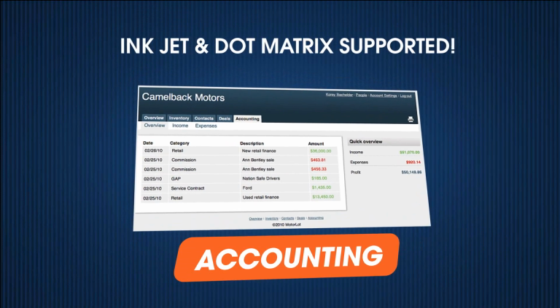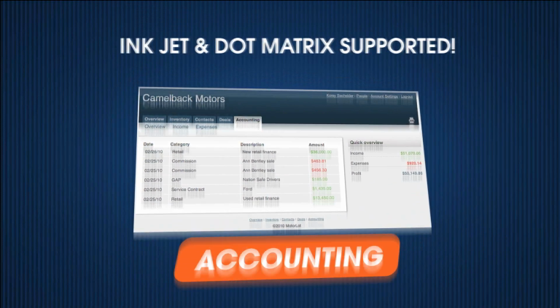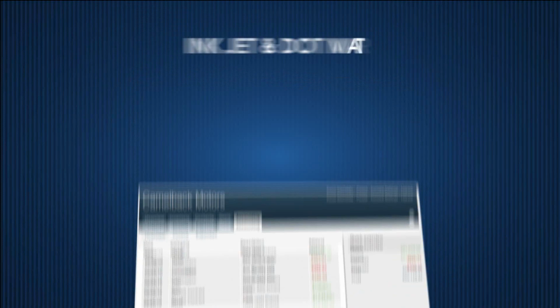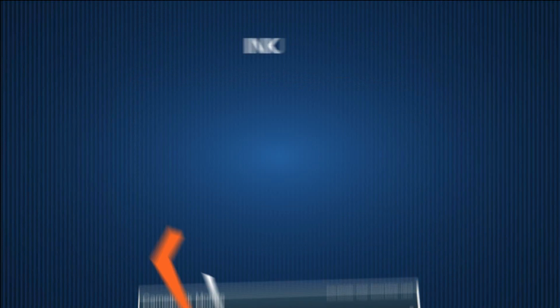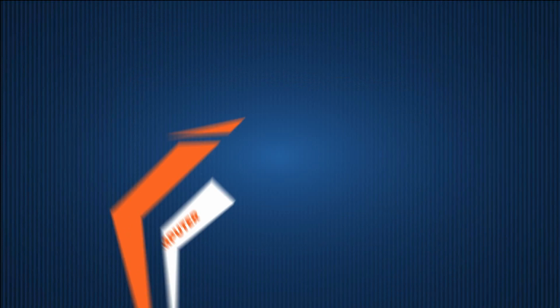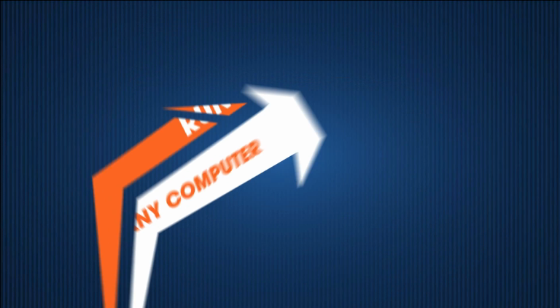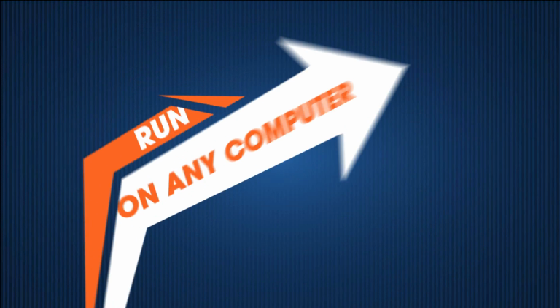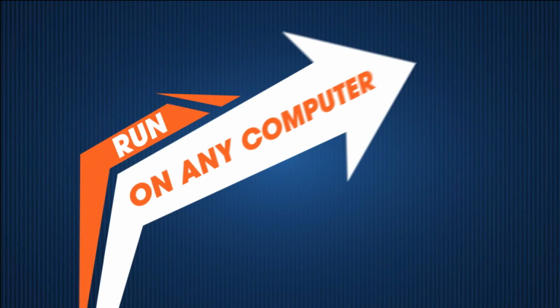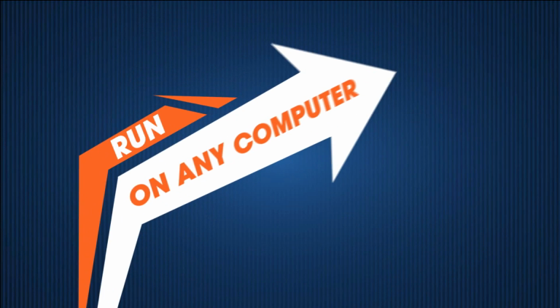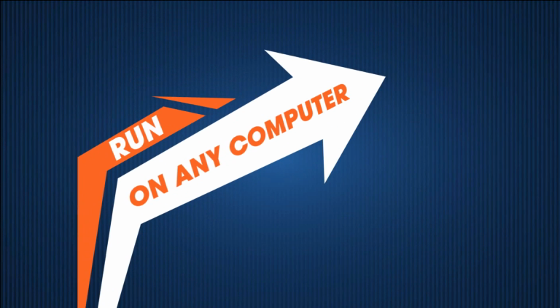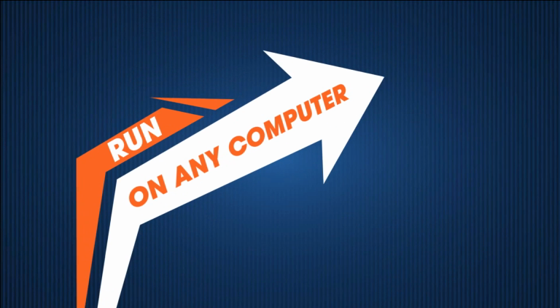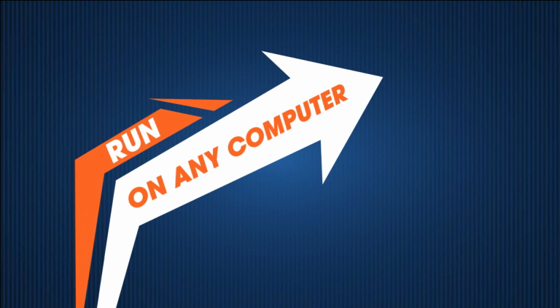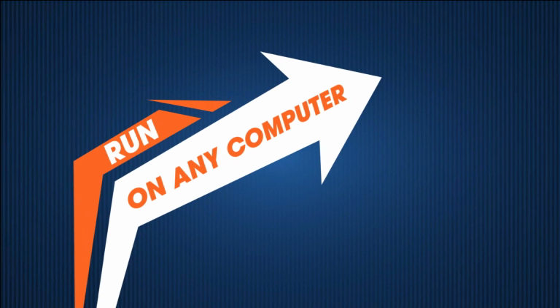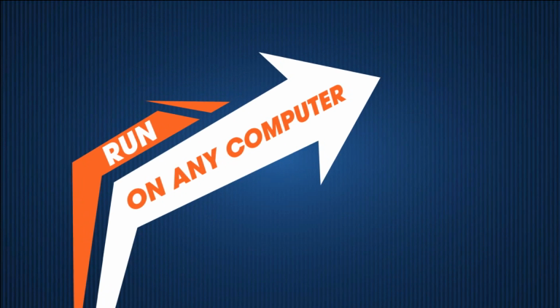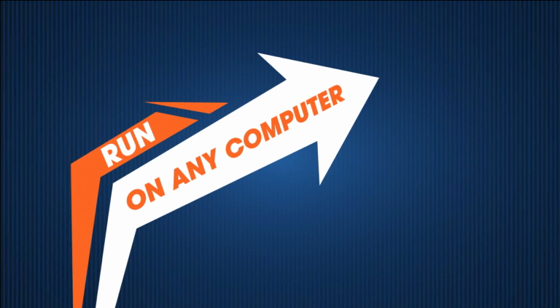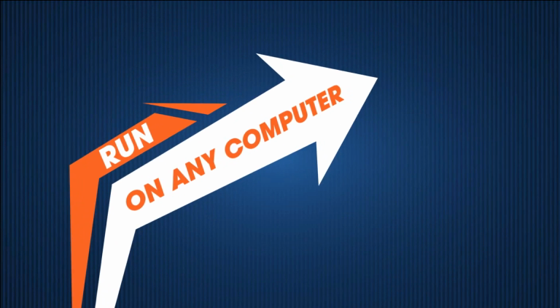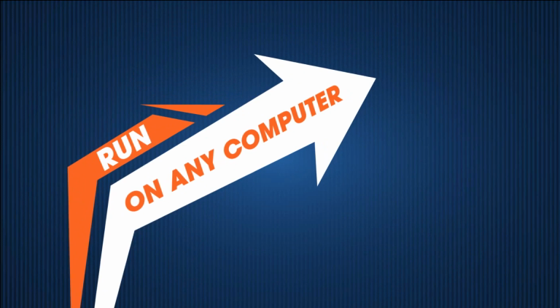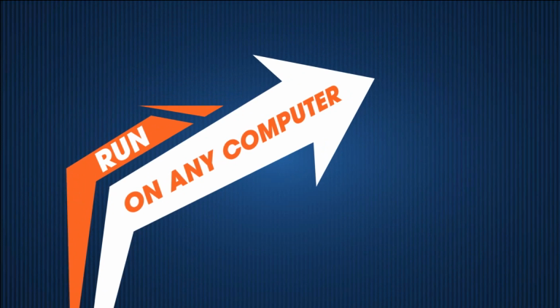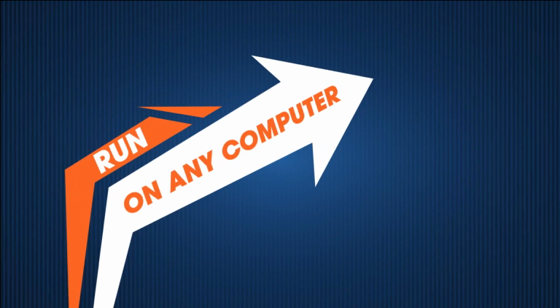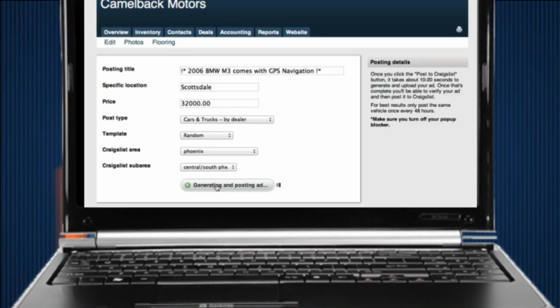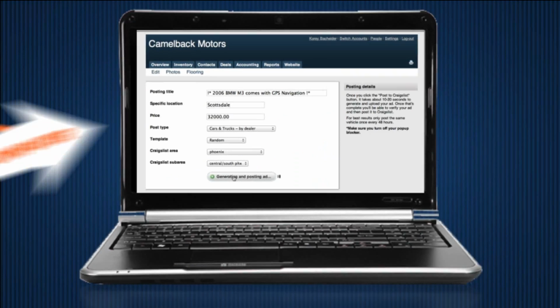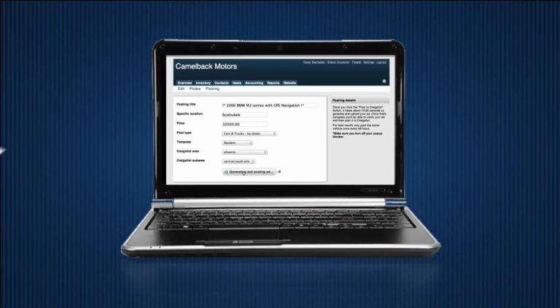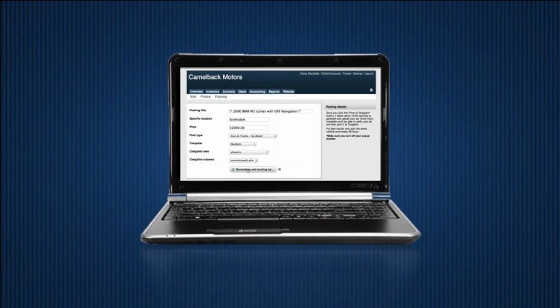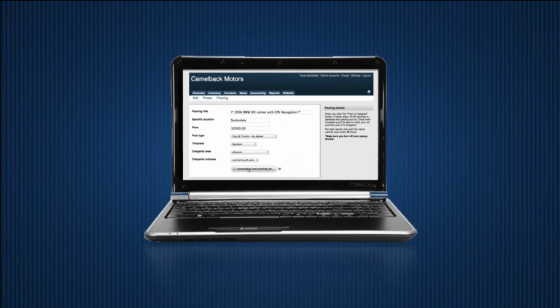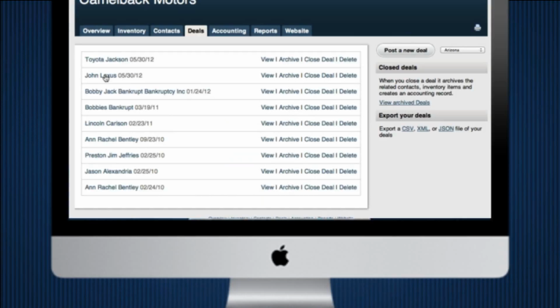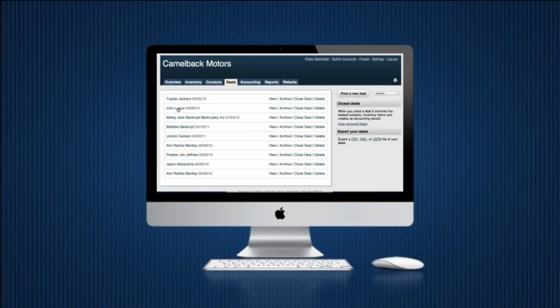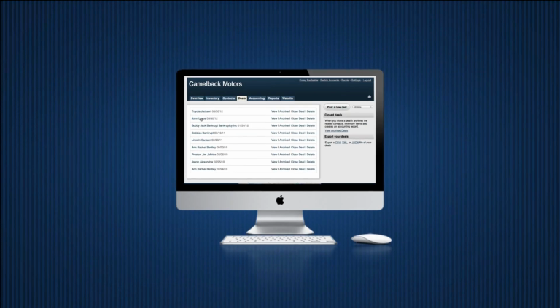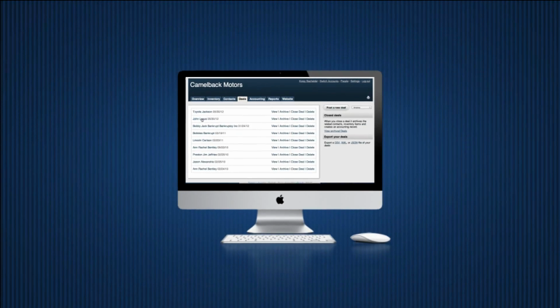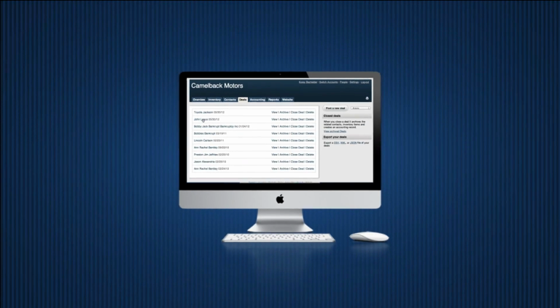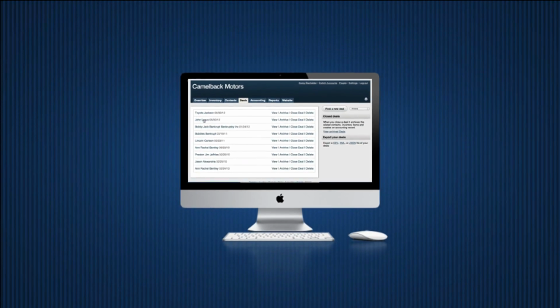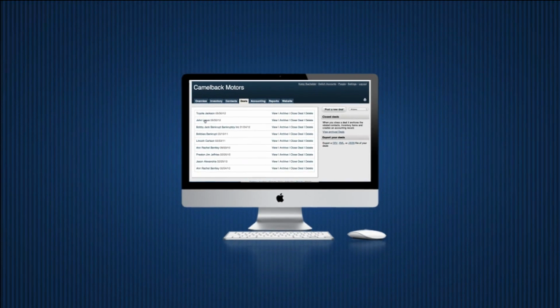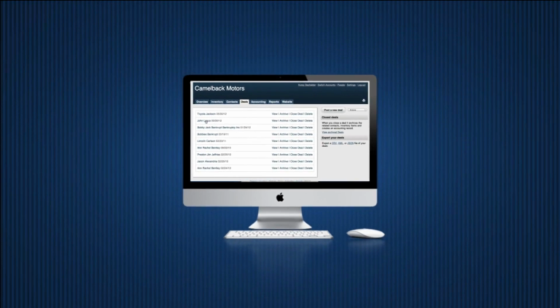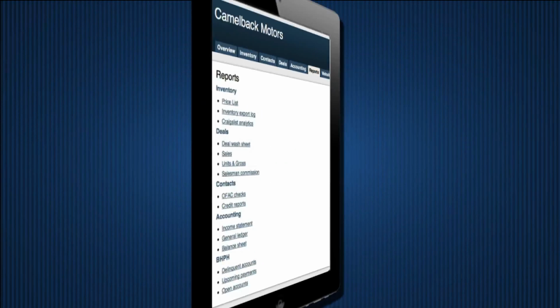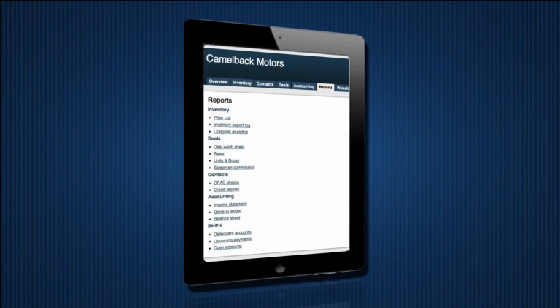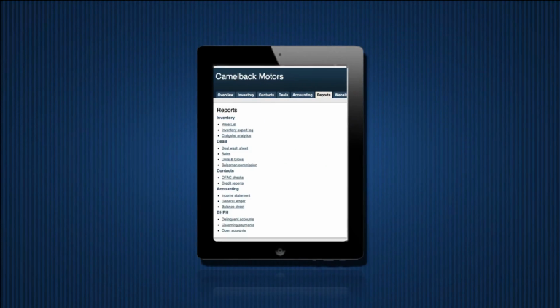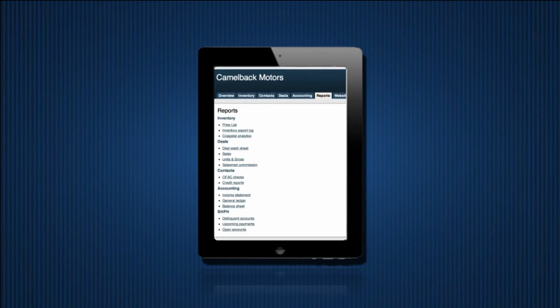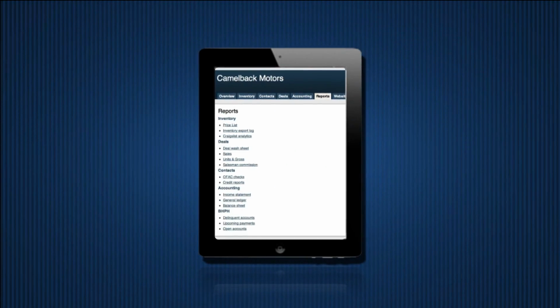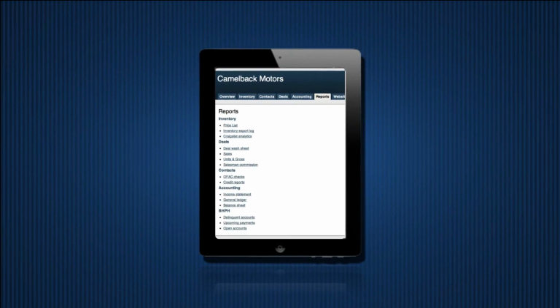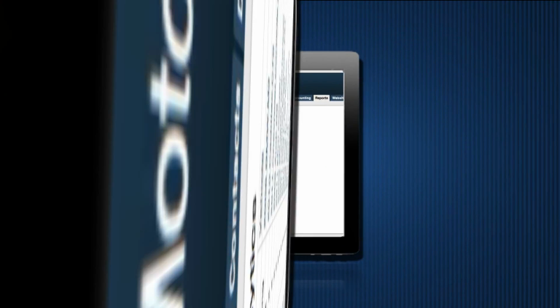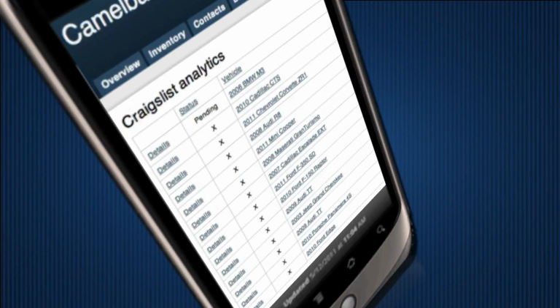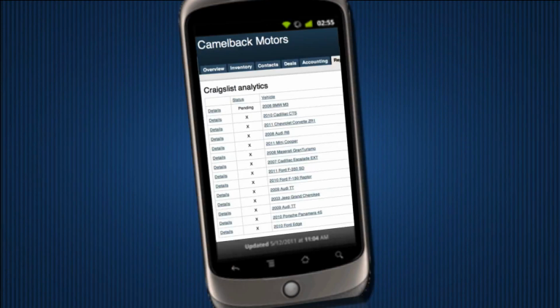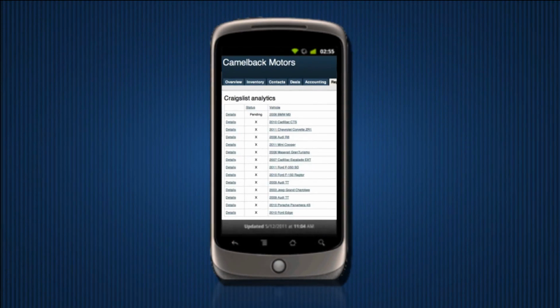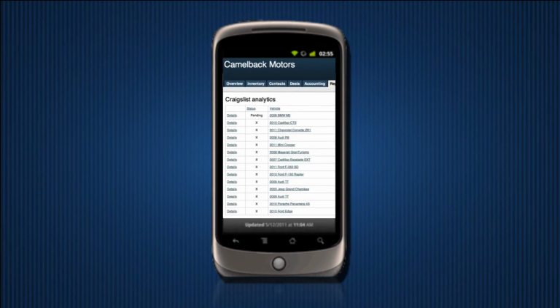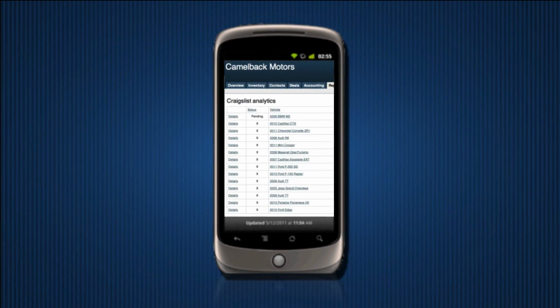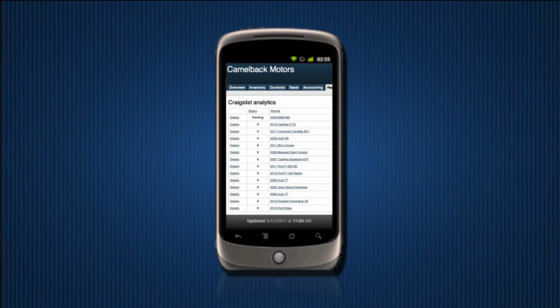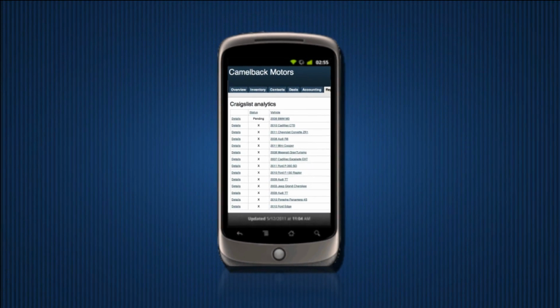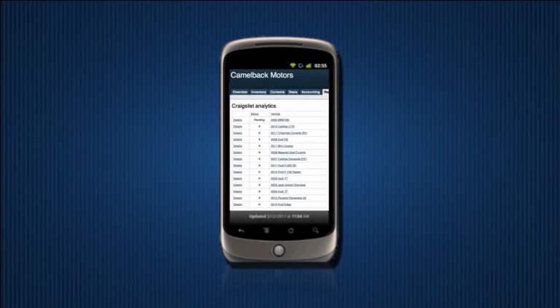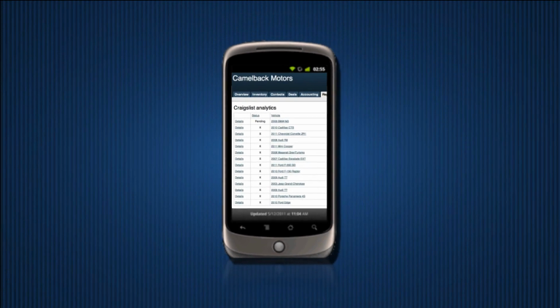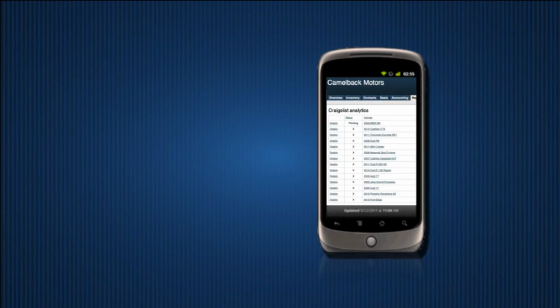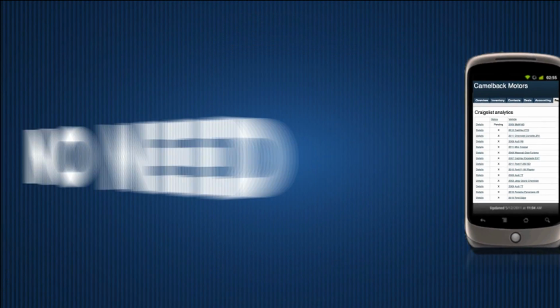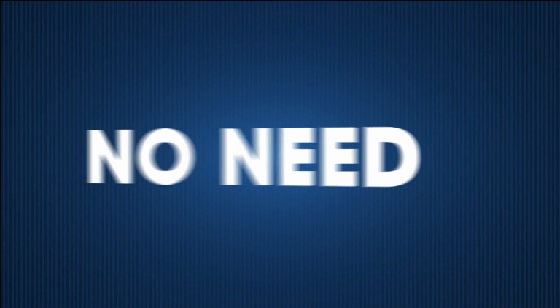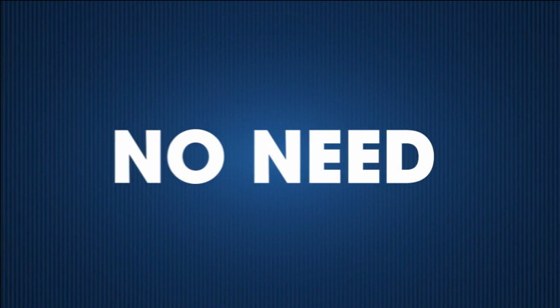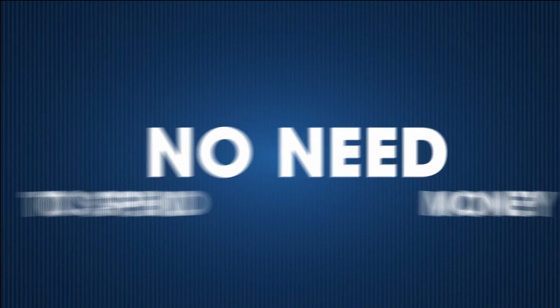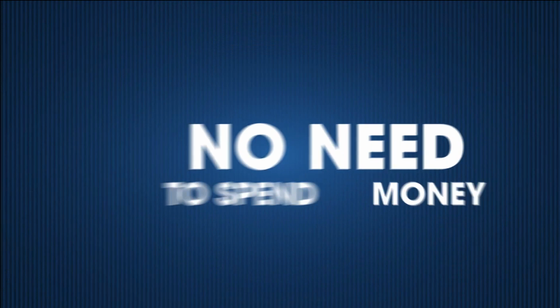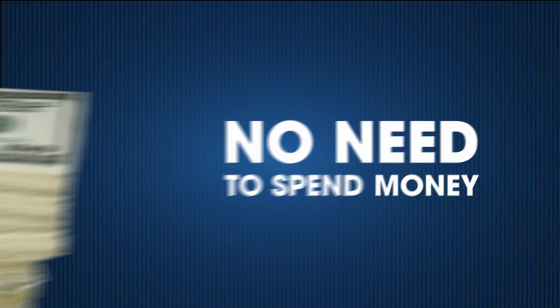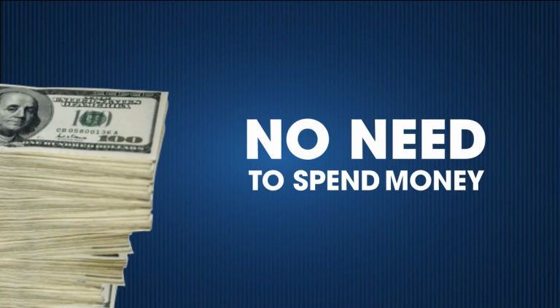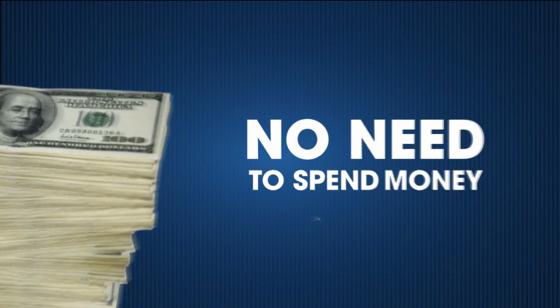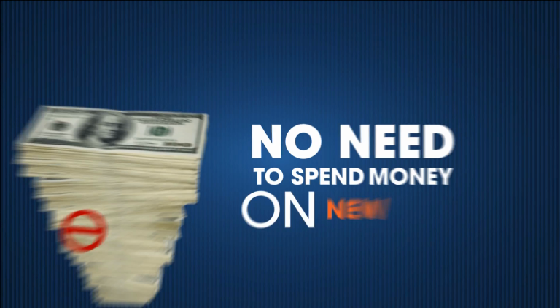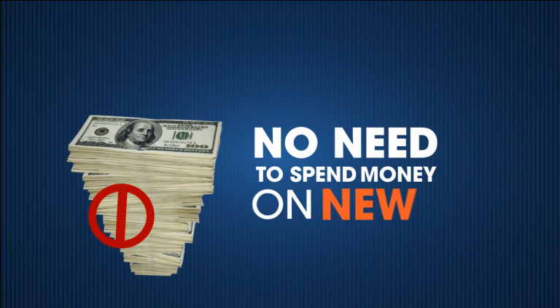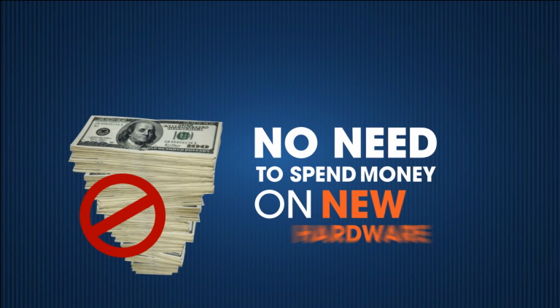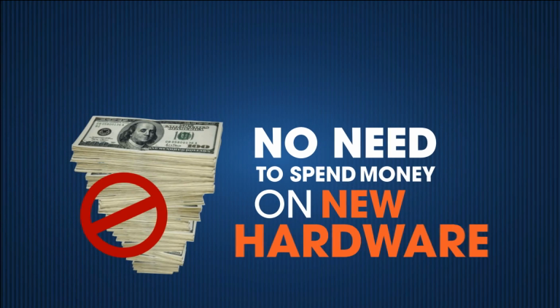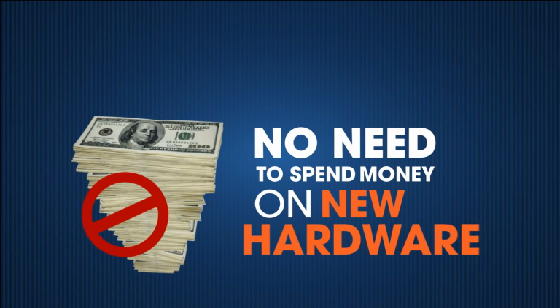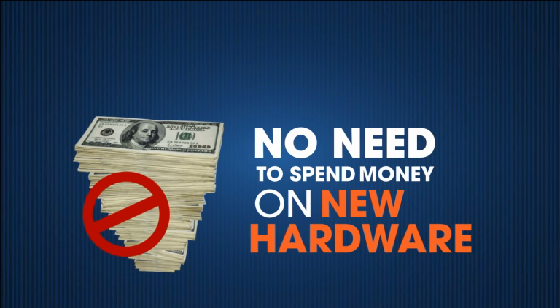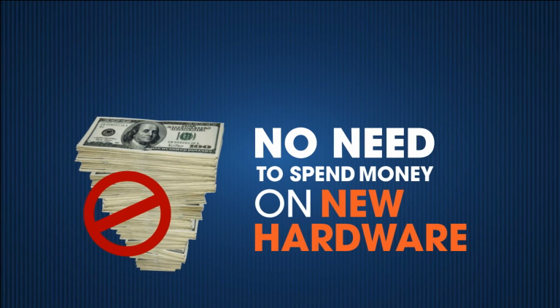Run your dealership on any computer — Windows, Mac — or on the go with an iPad or Android device. No need to spend money on new hardware.